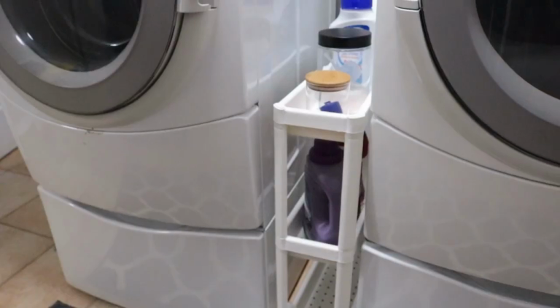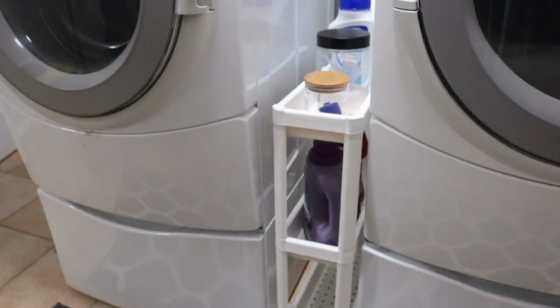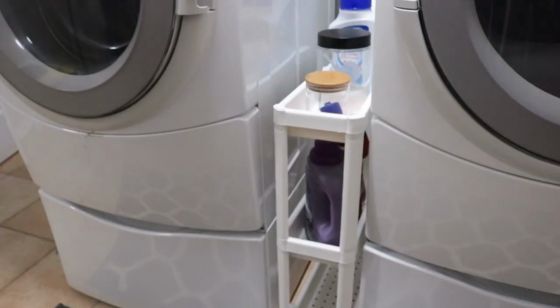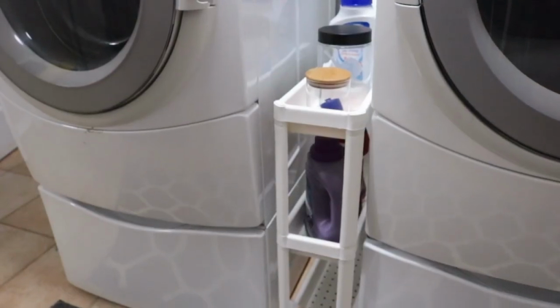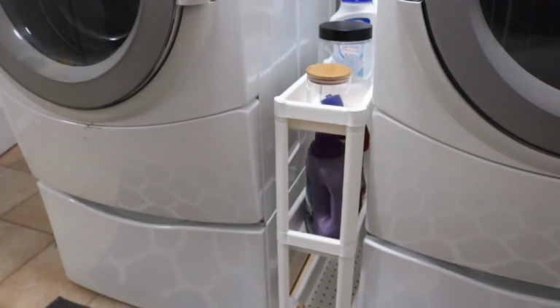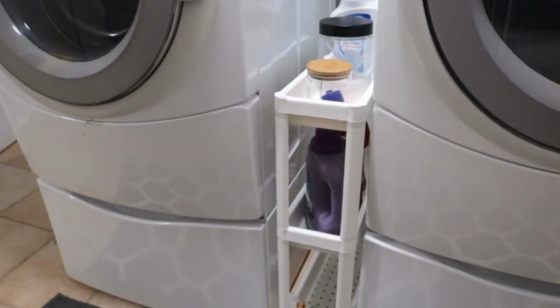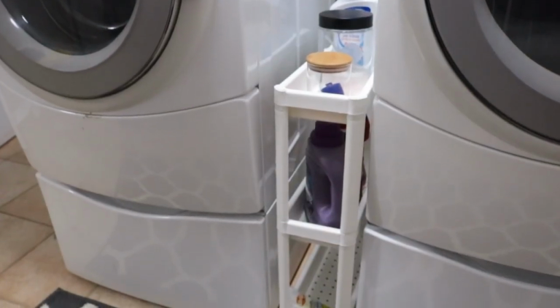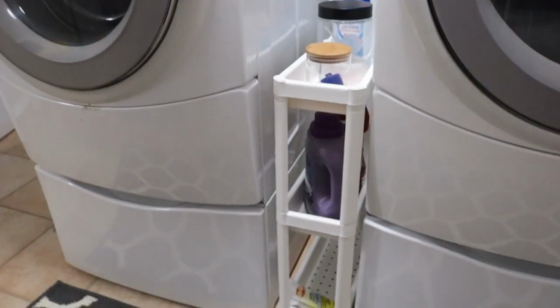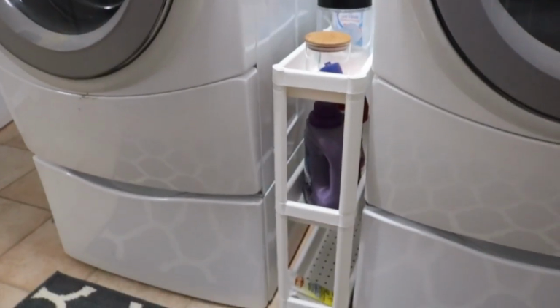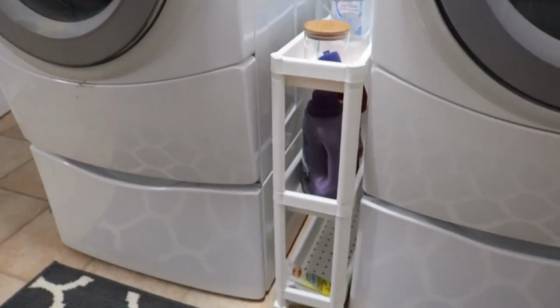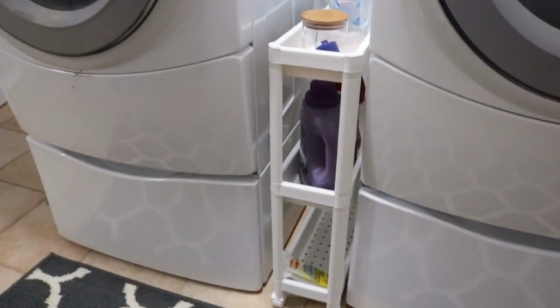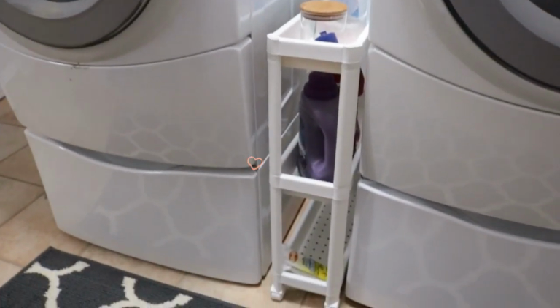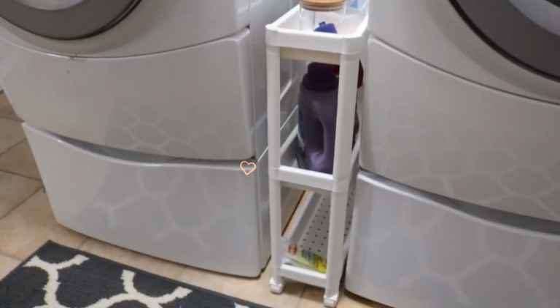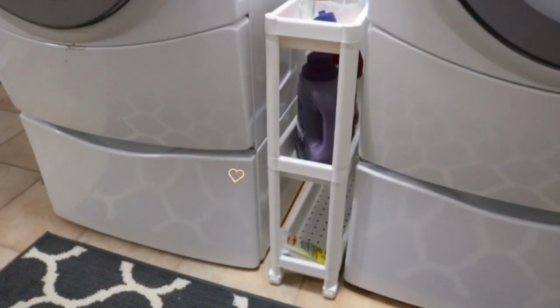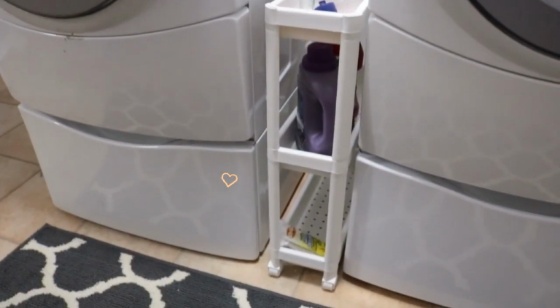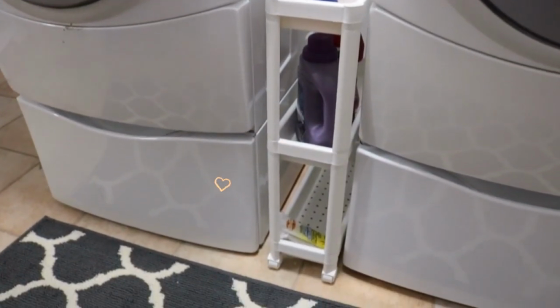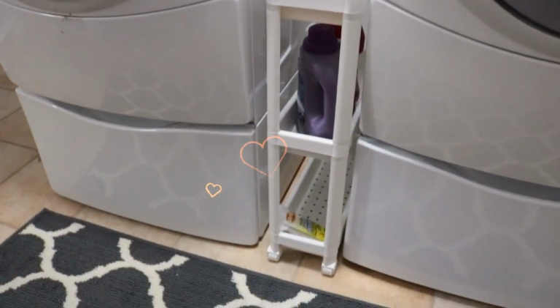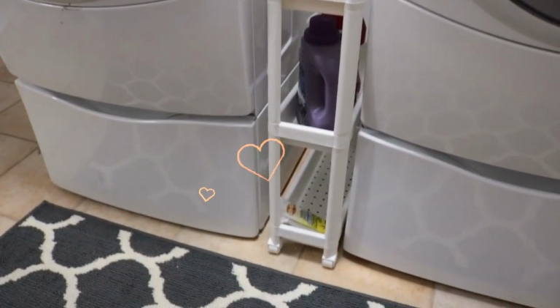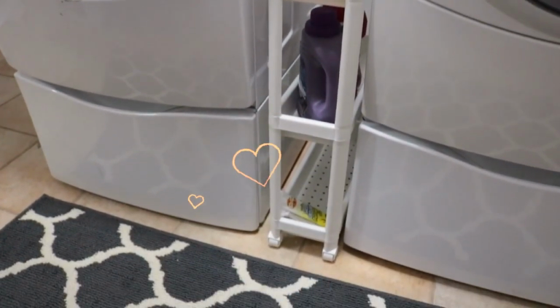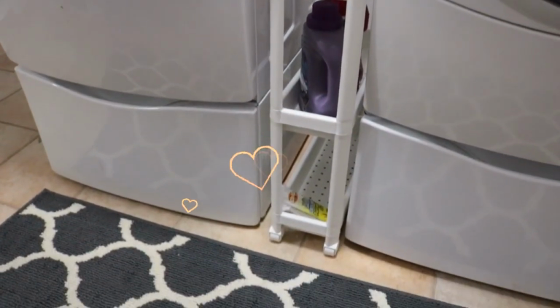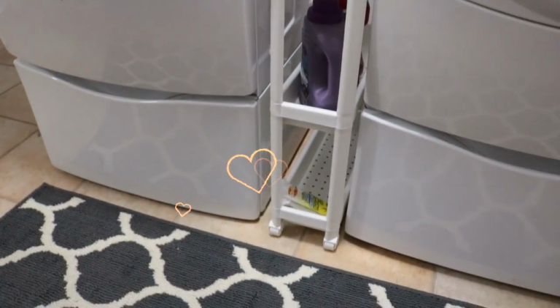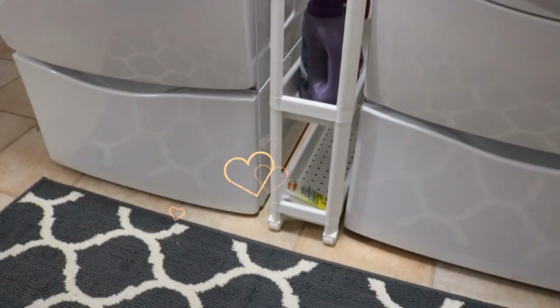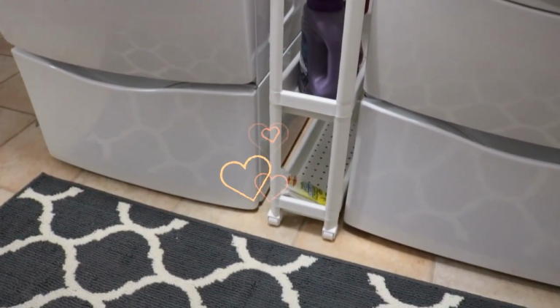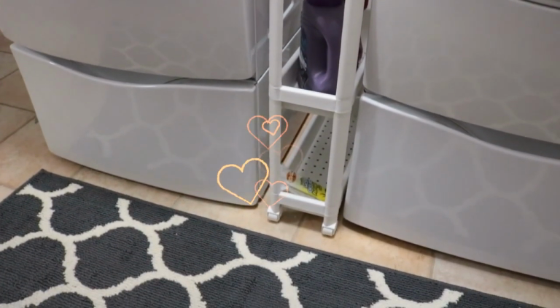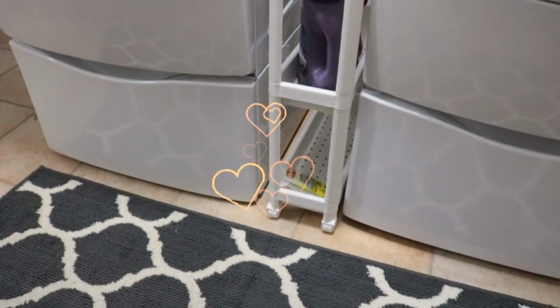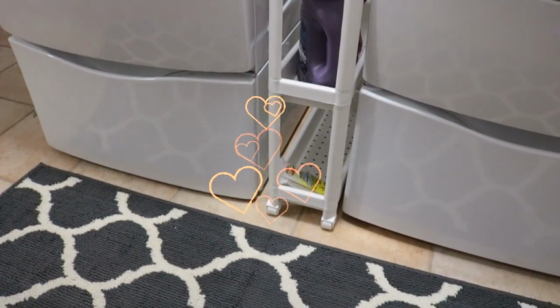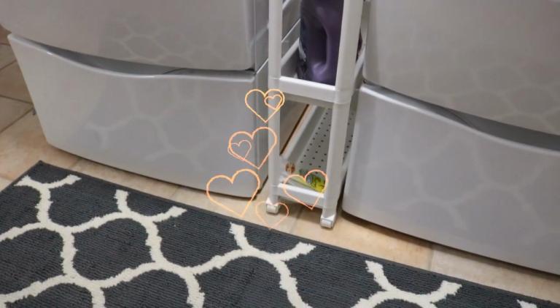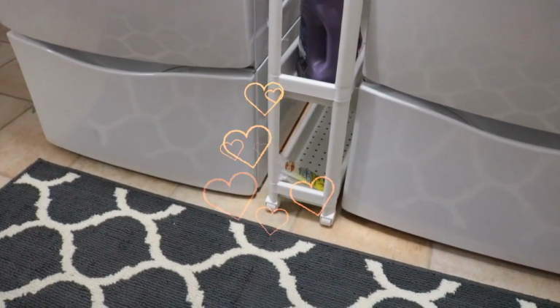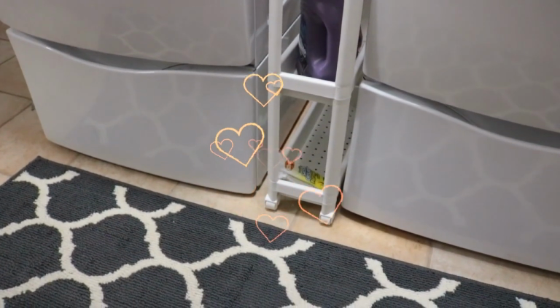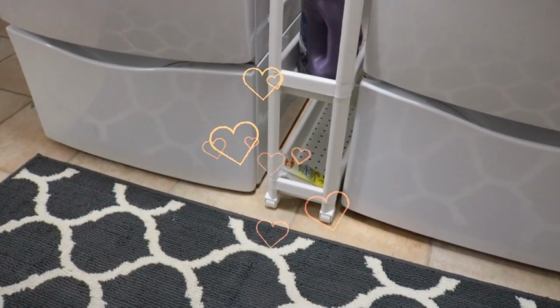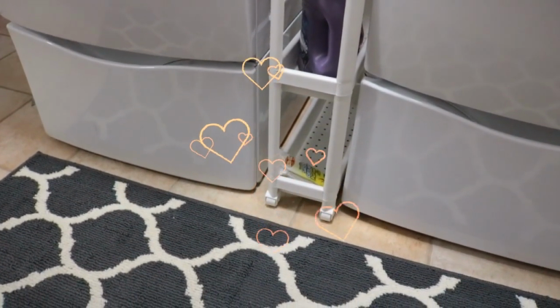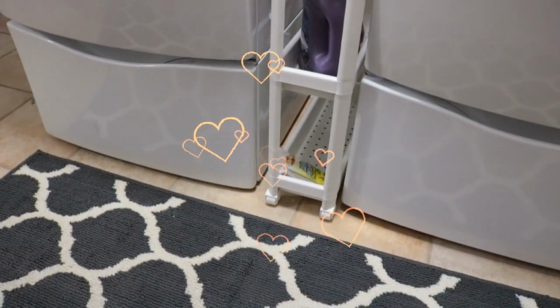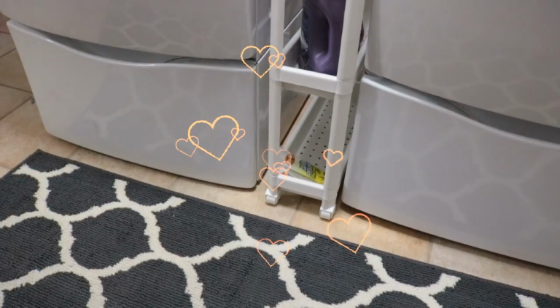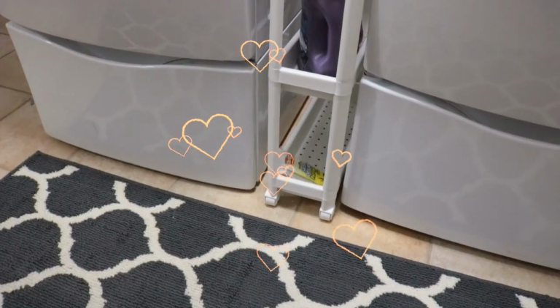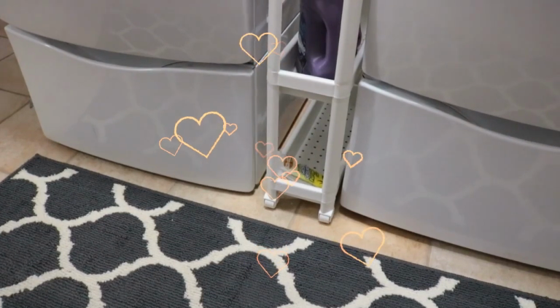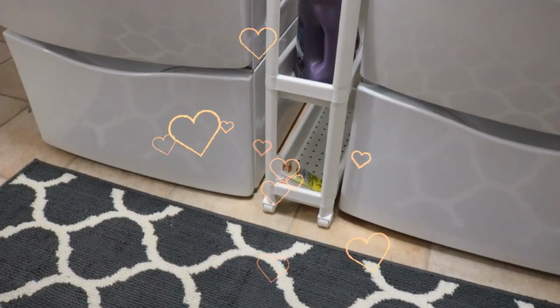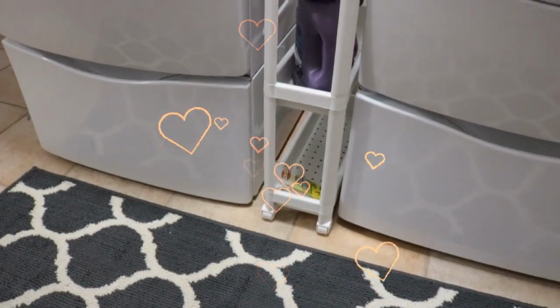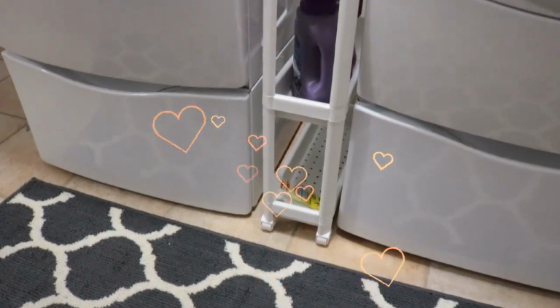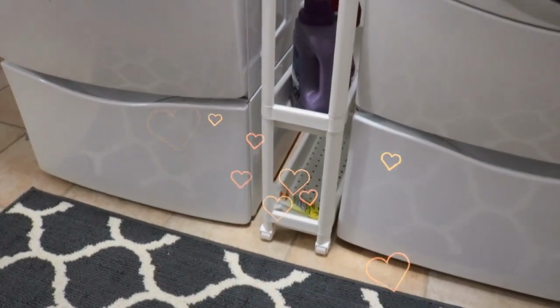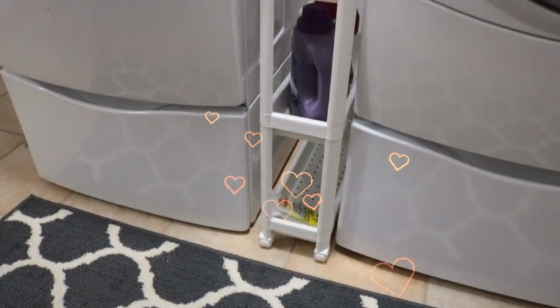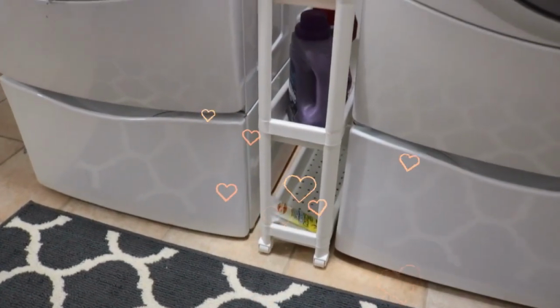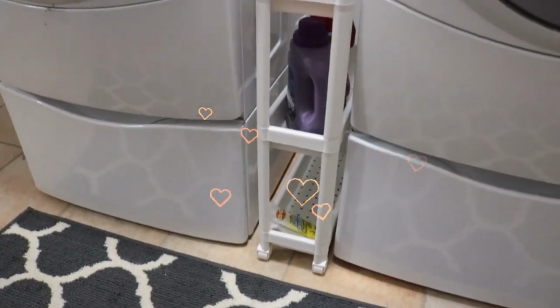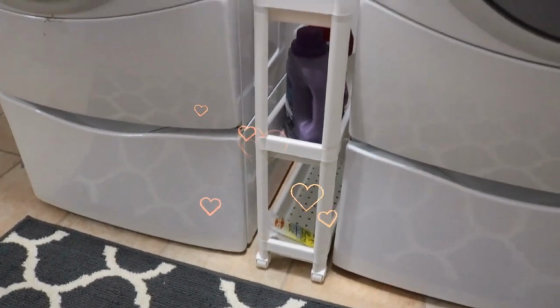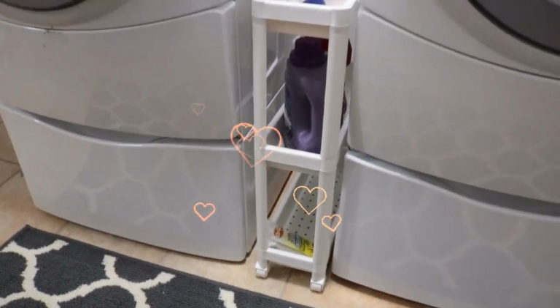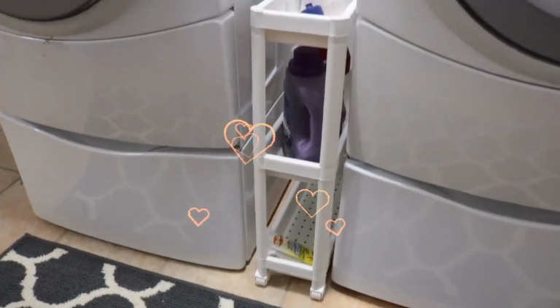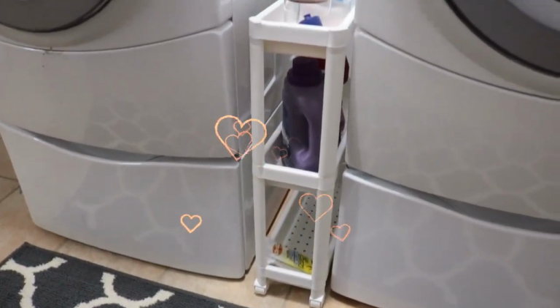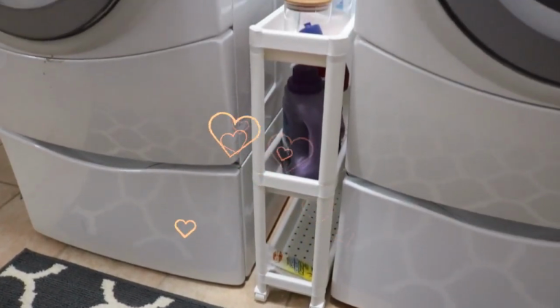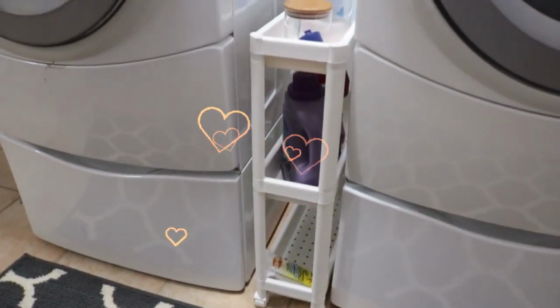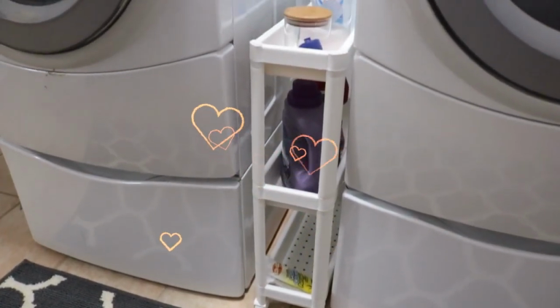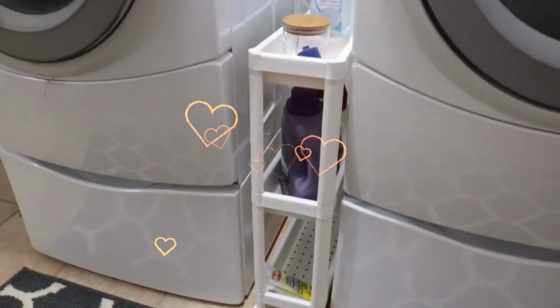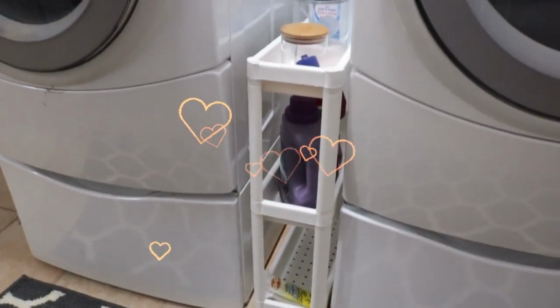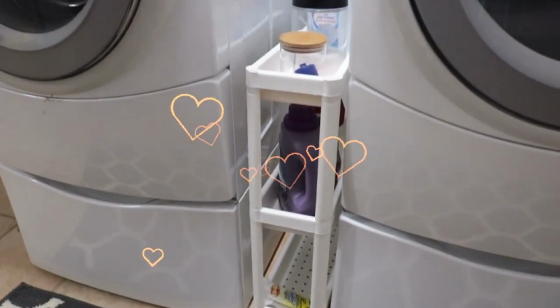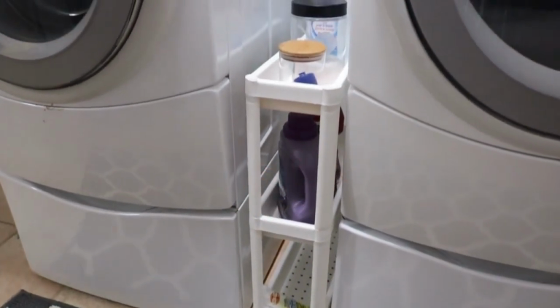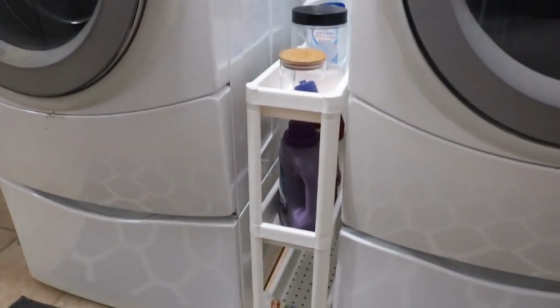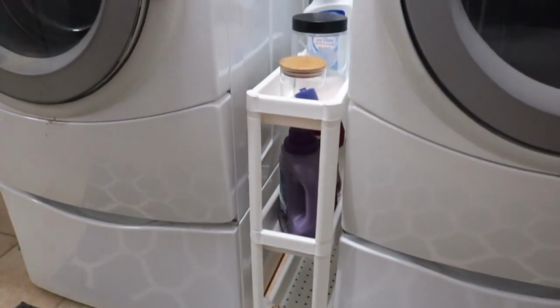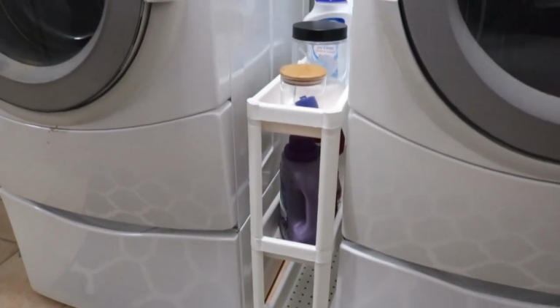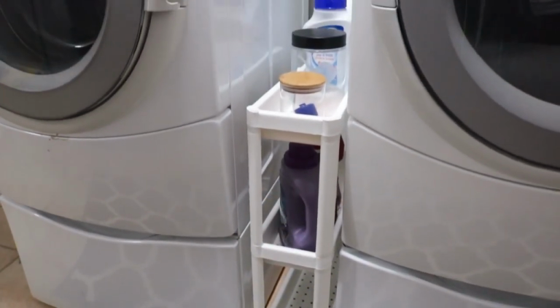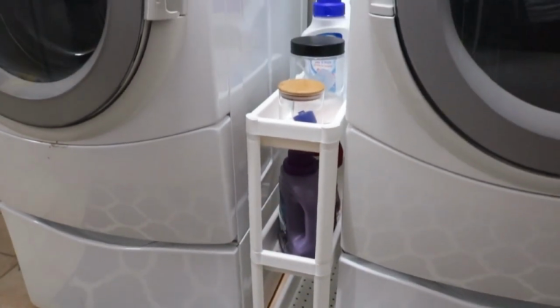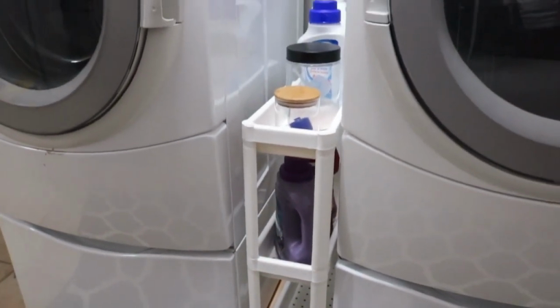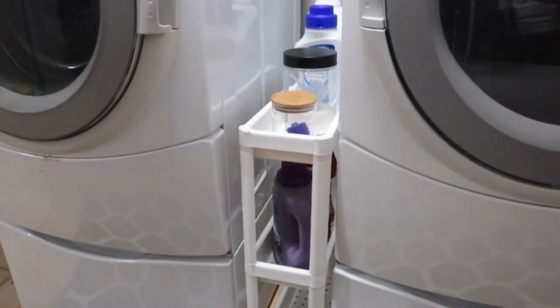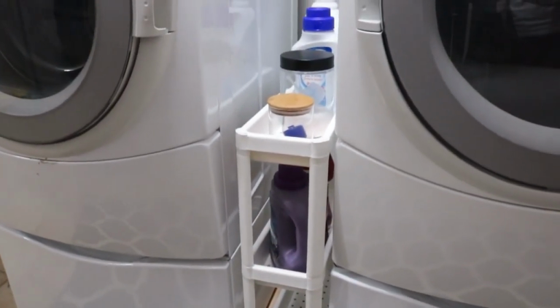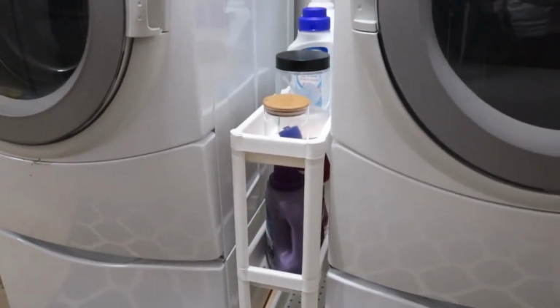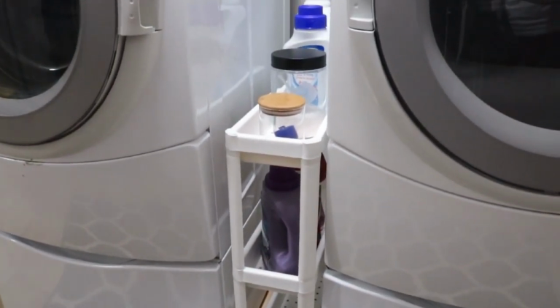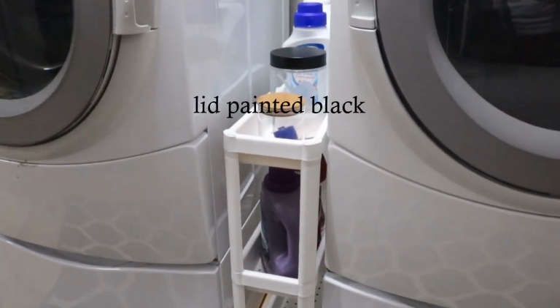And now here's a quick look at how this side of the room turned out — the laundry room side.